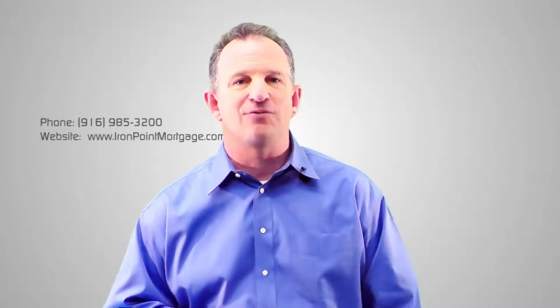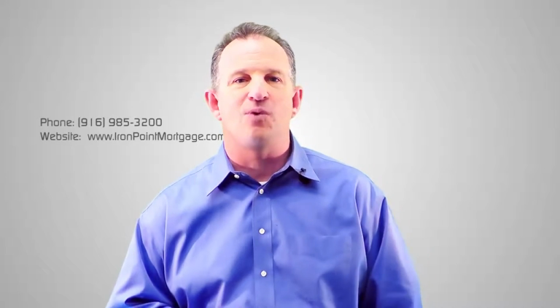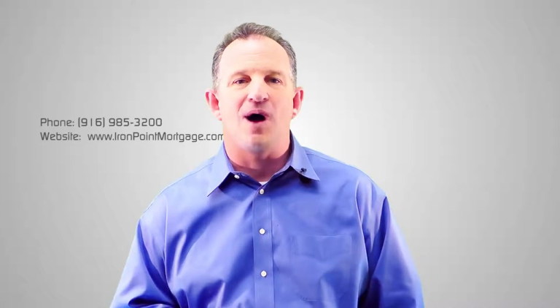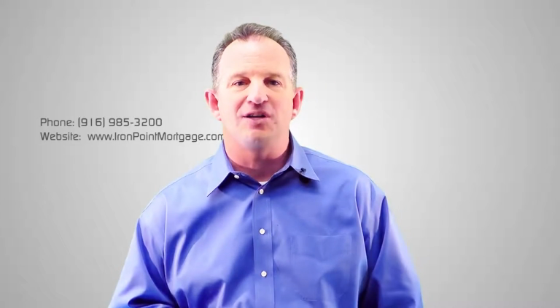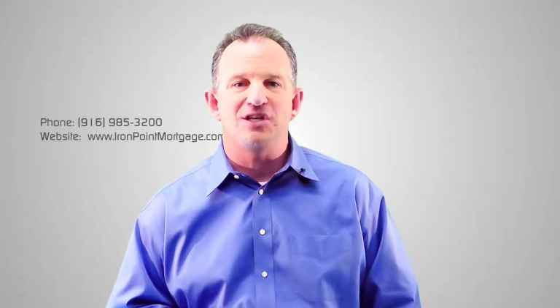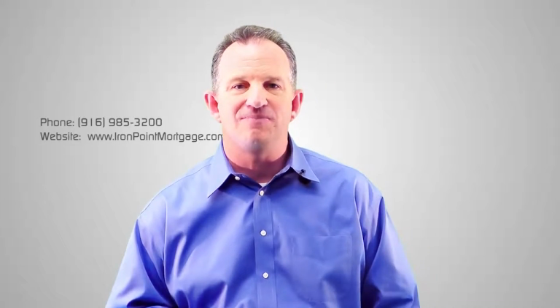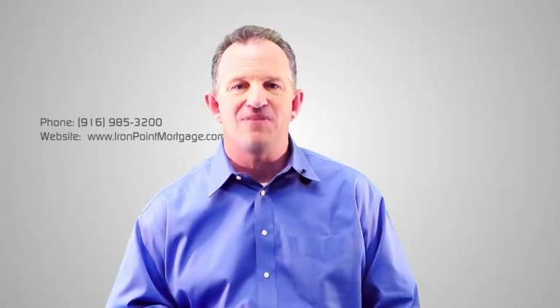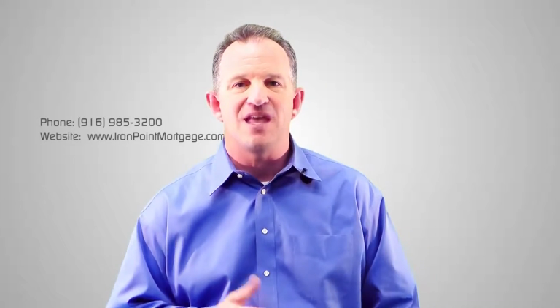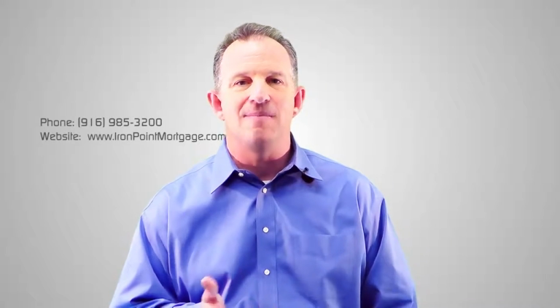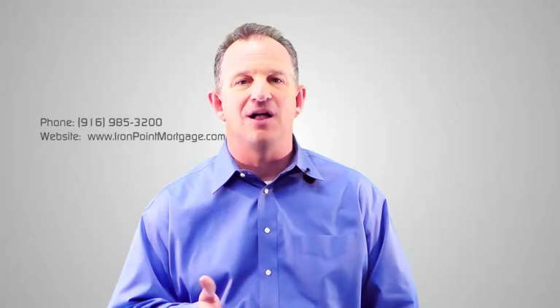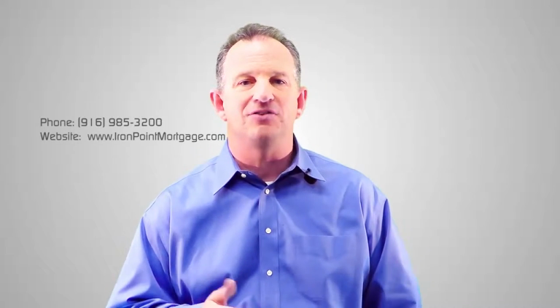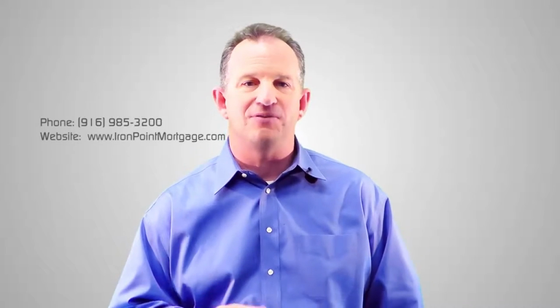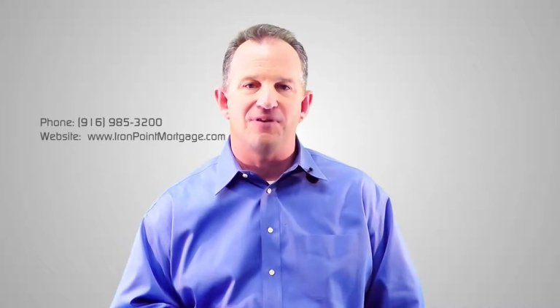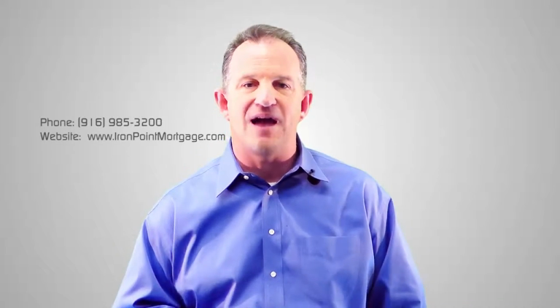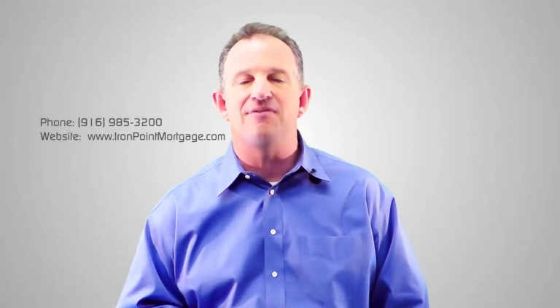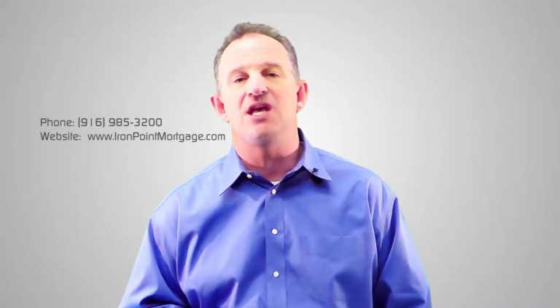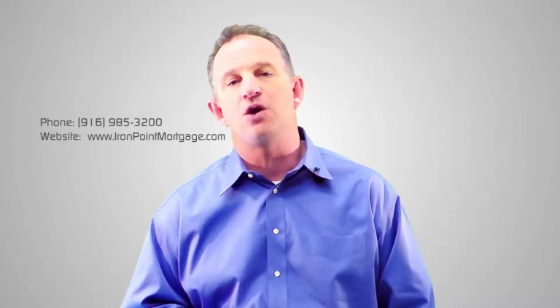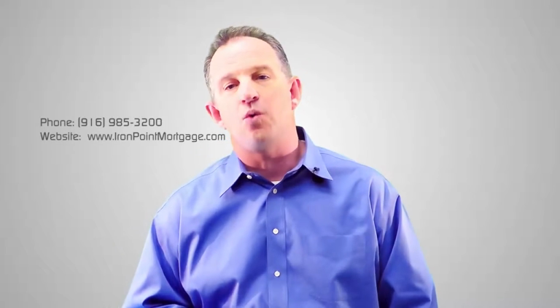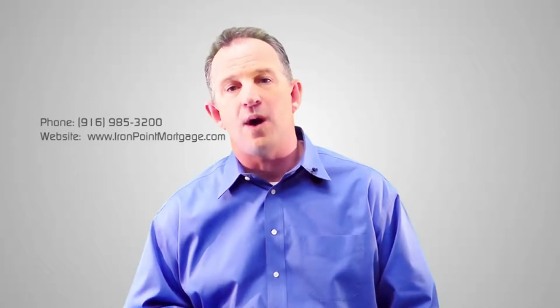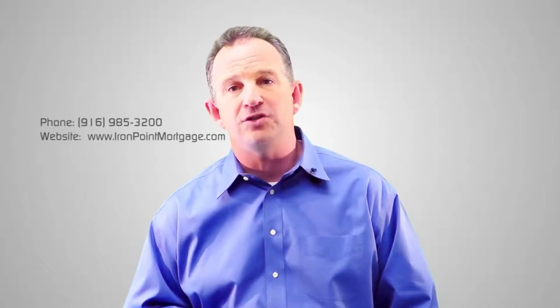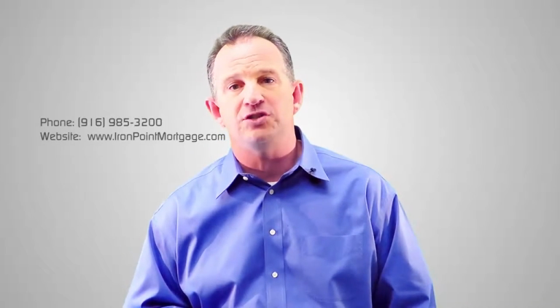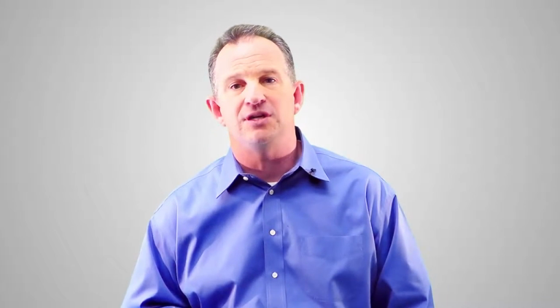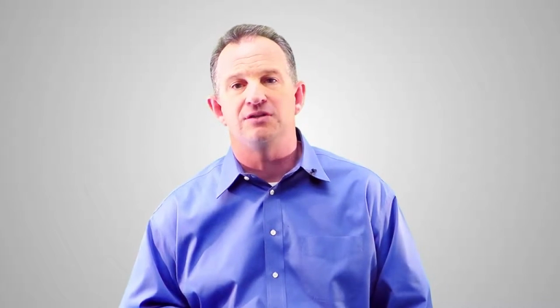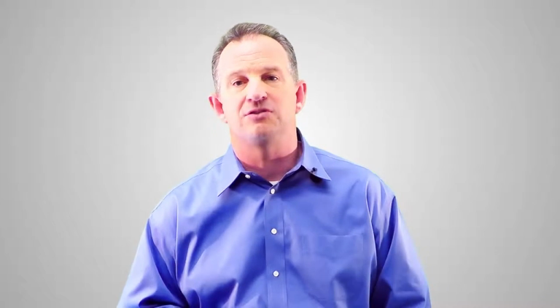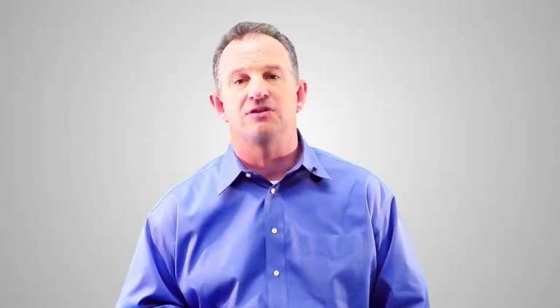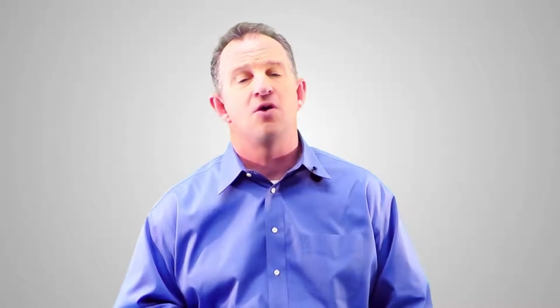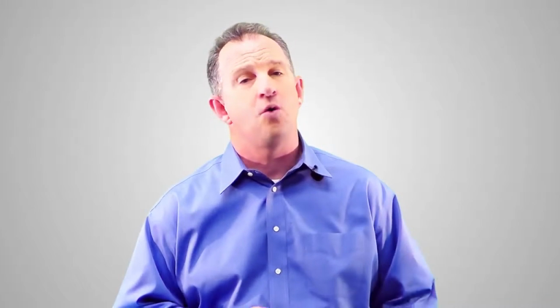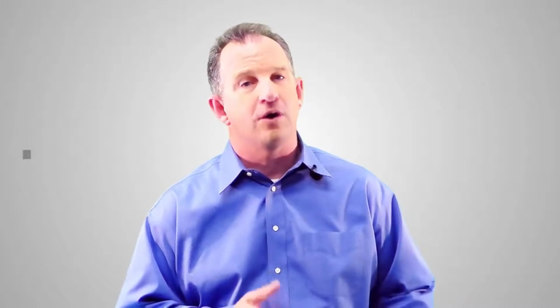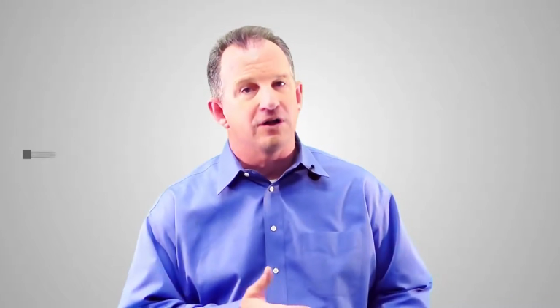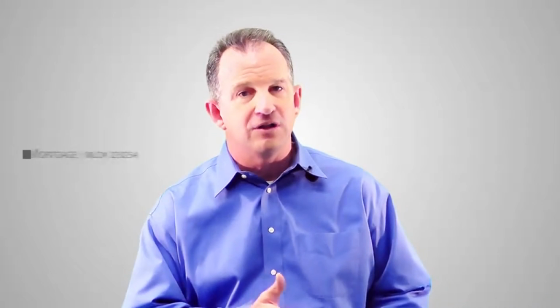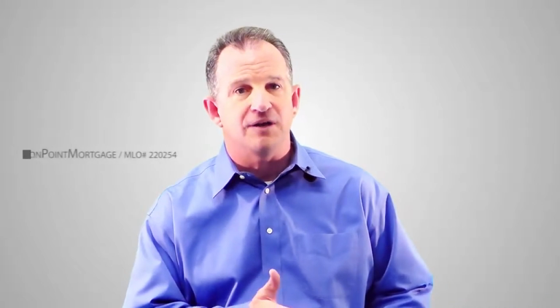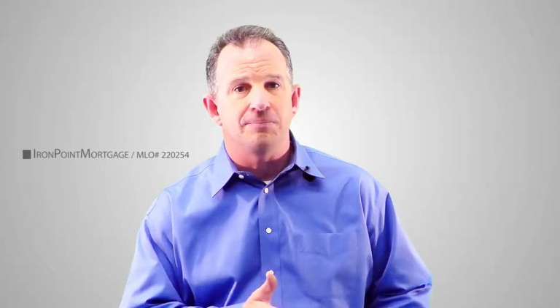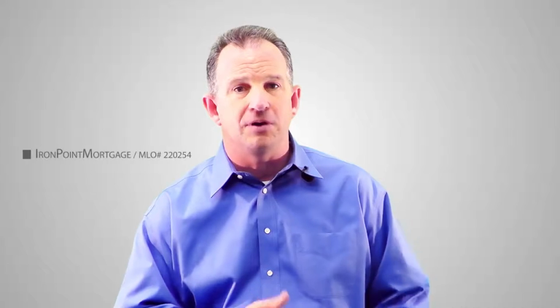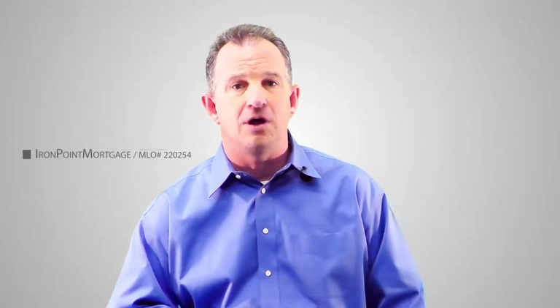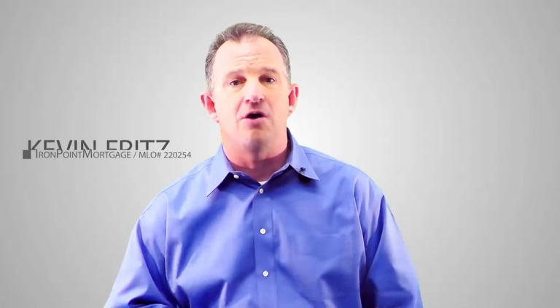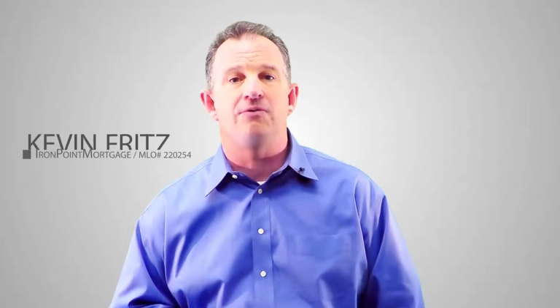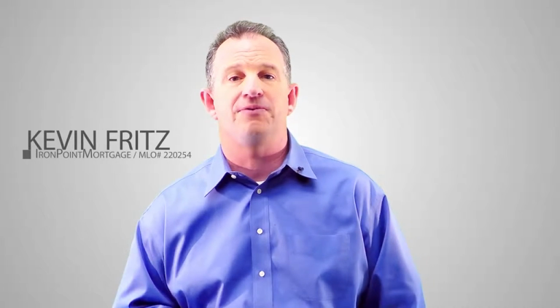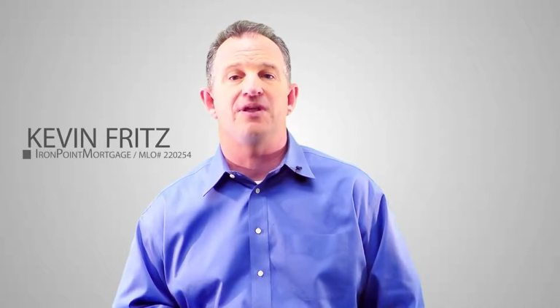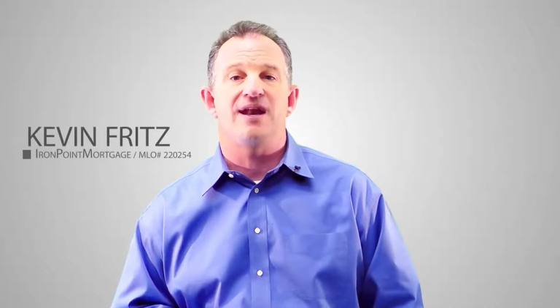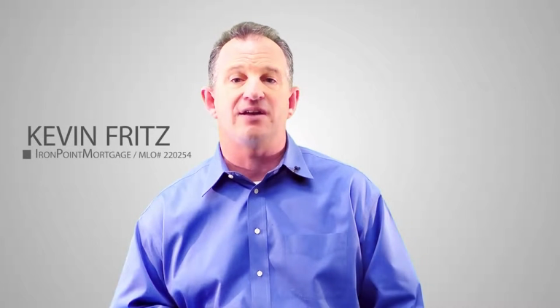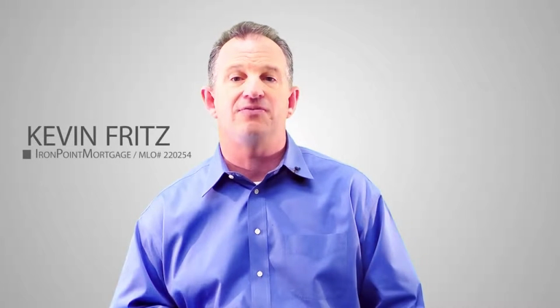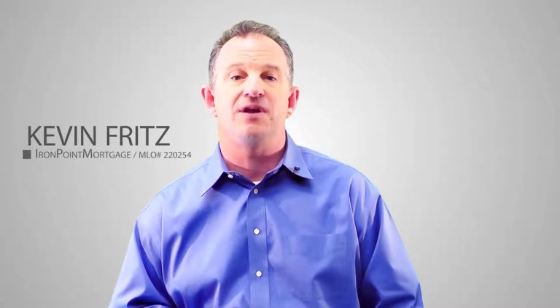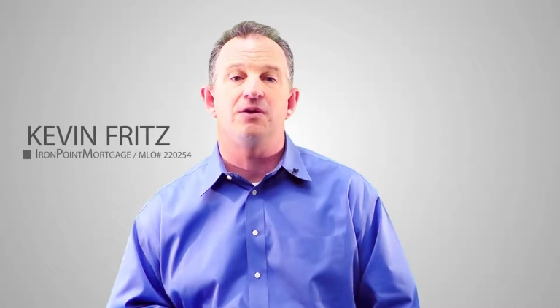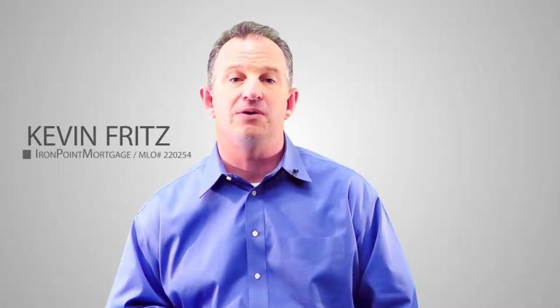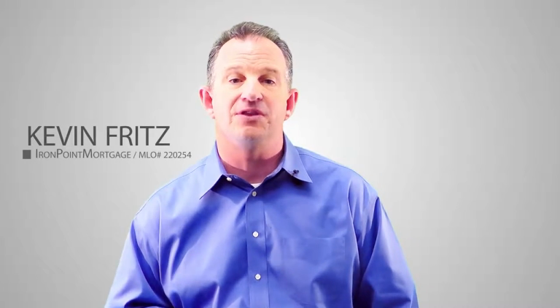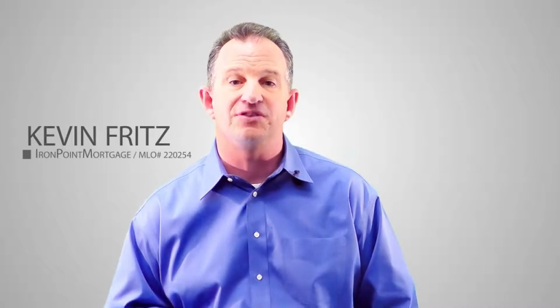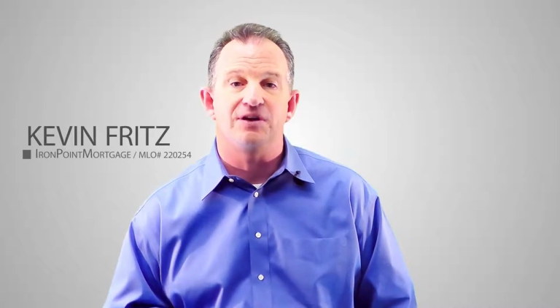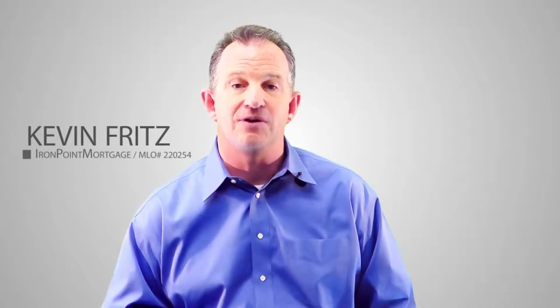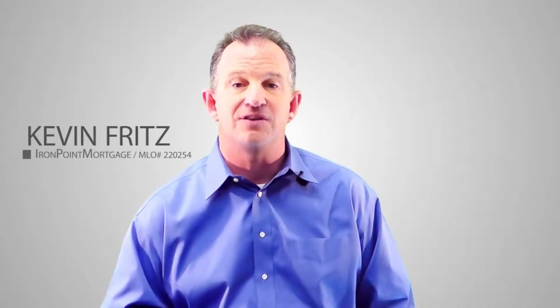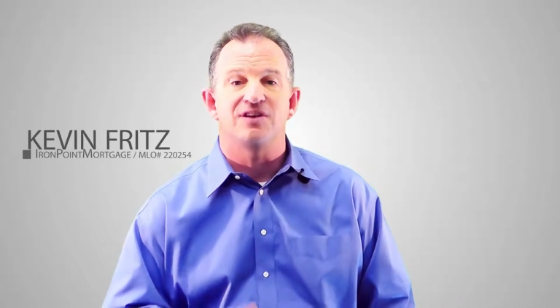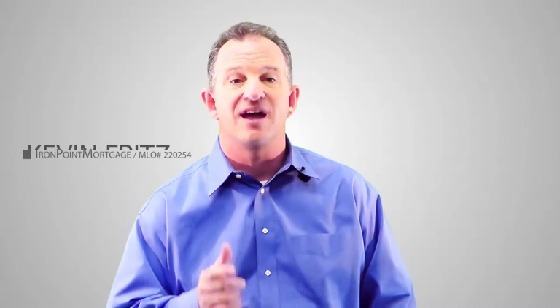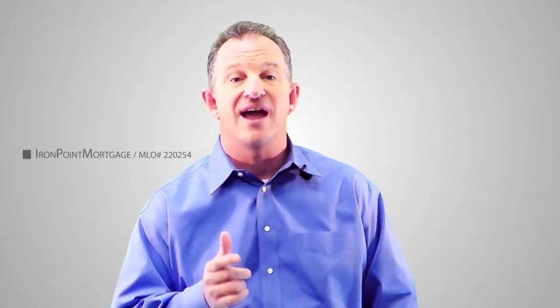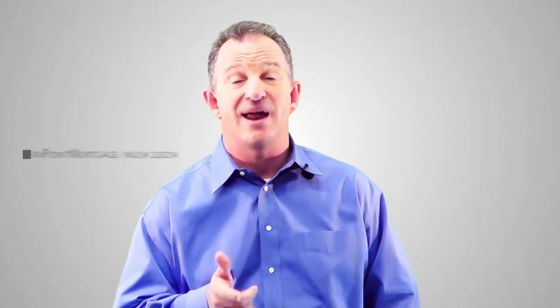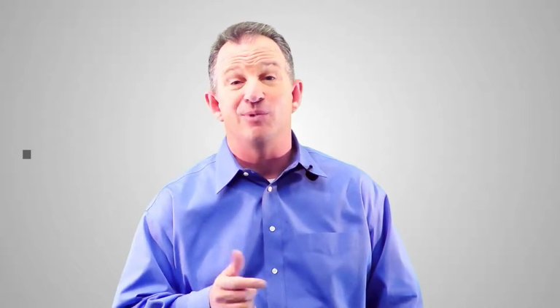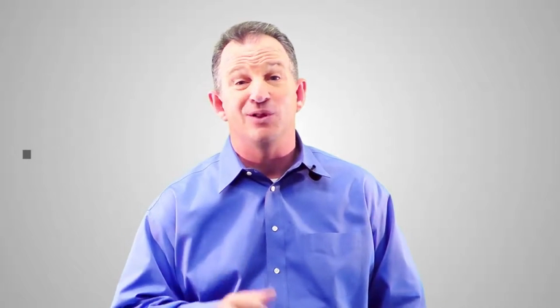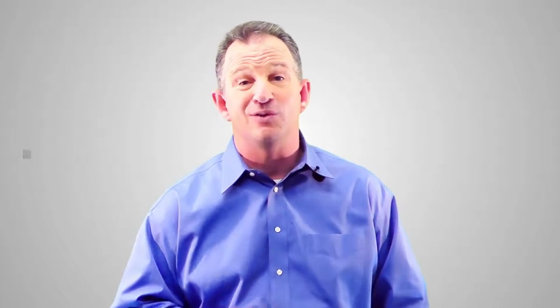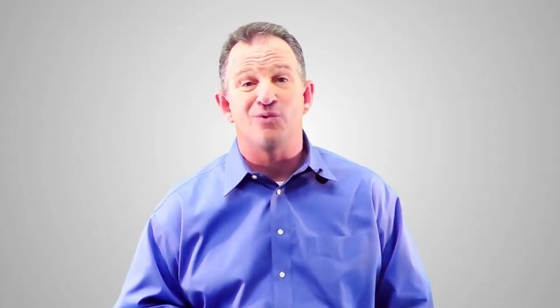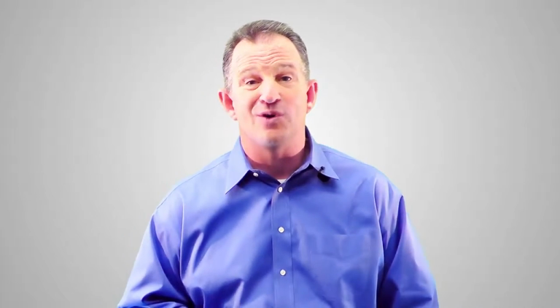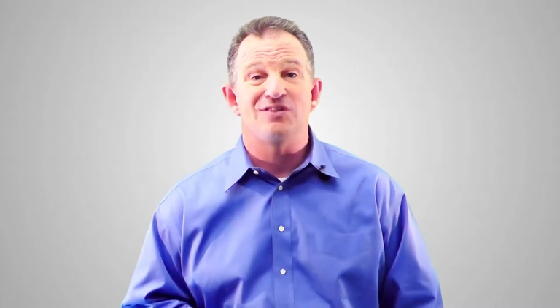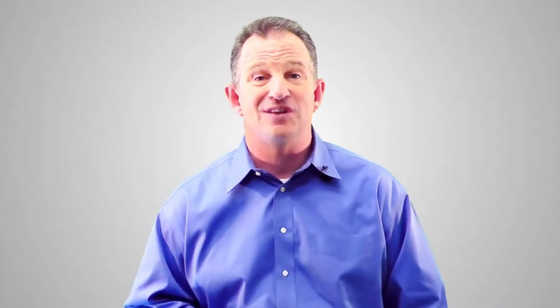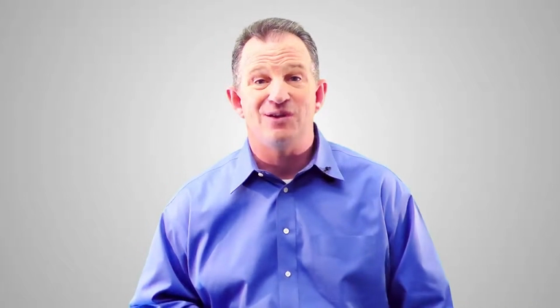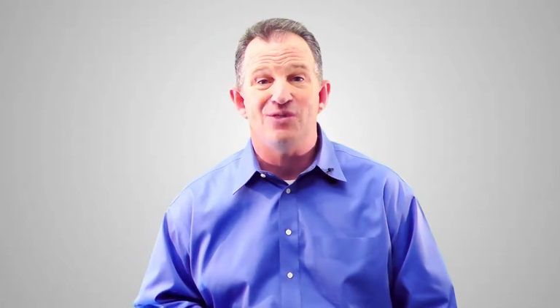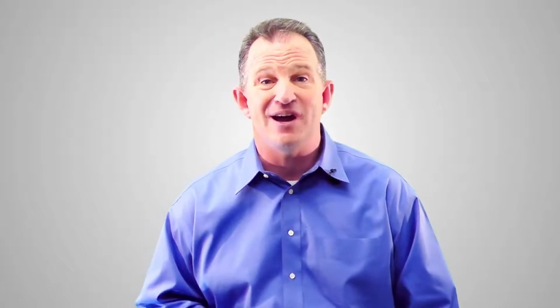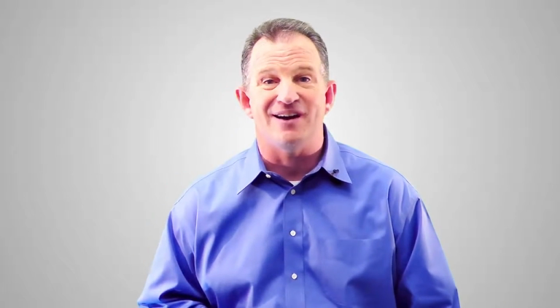Thanks for watching. Email us if you have any questions, or click below for the next video in the series, and we look forward to seeing you there.